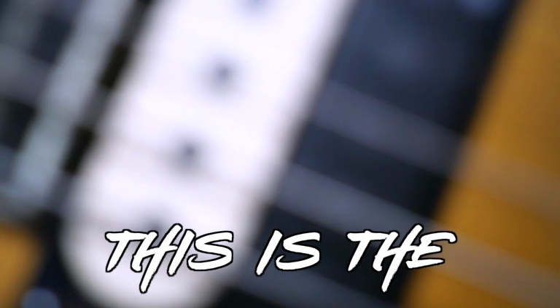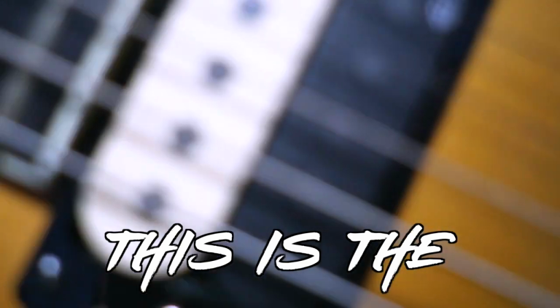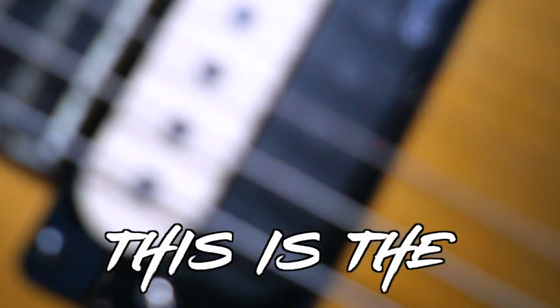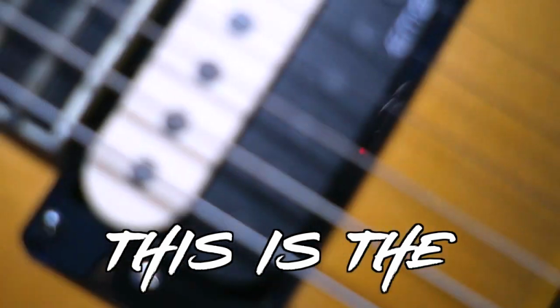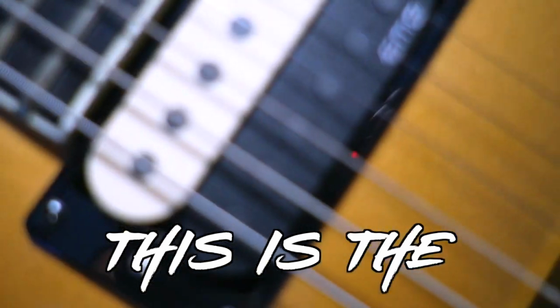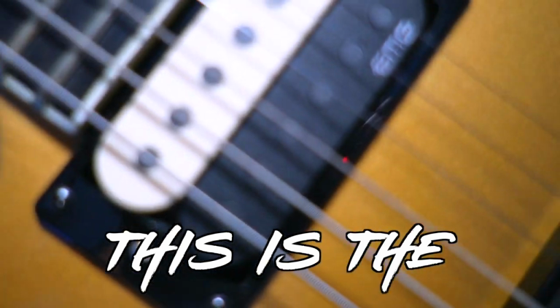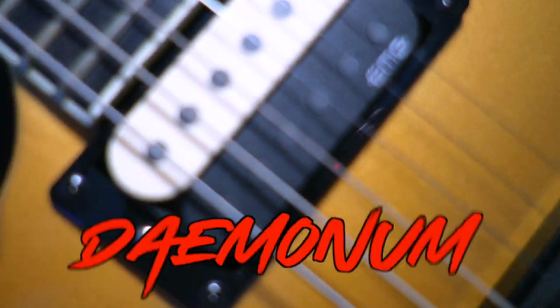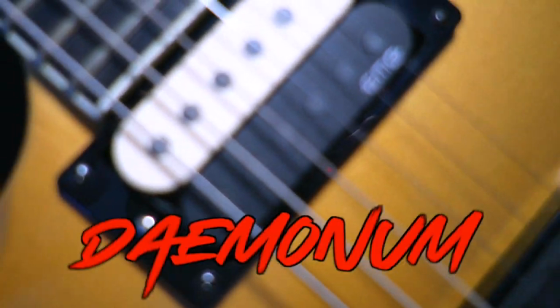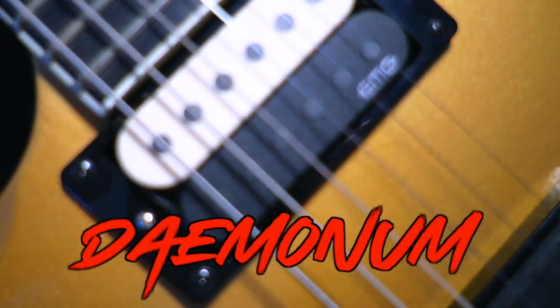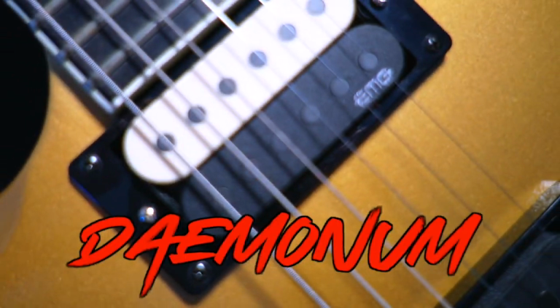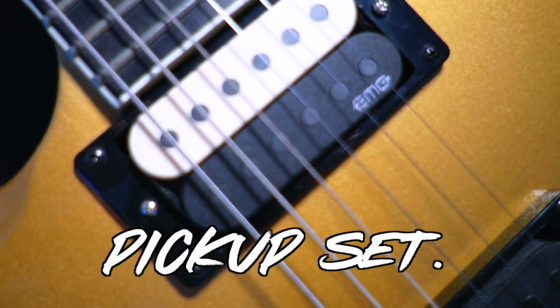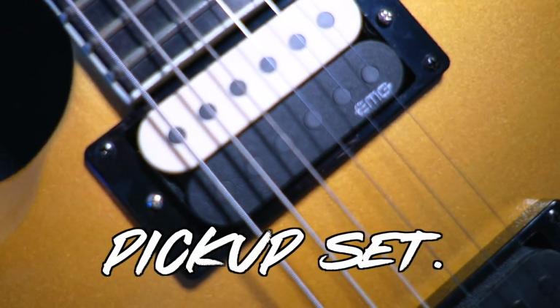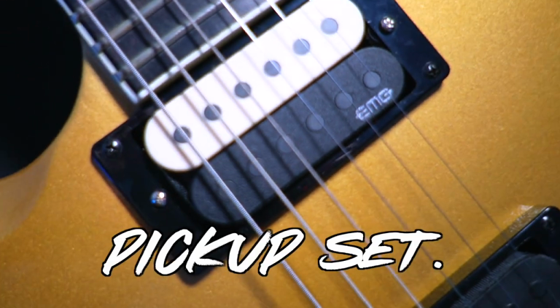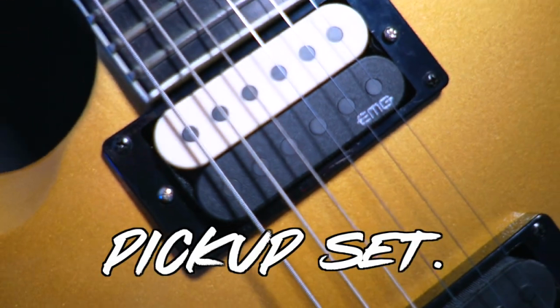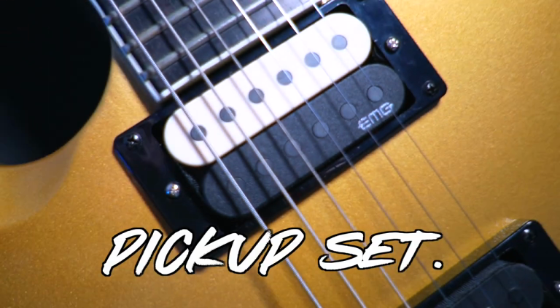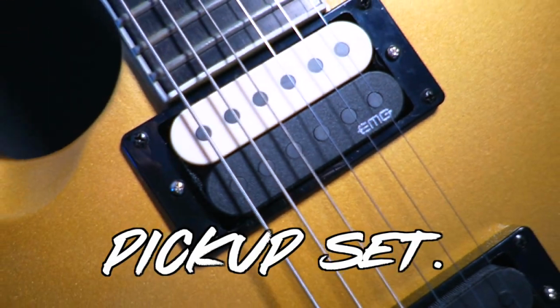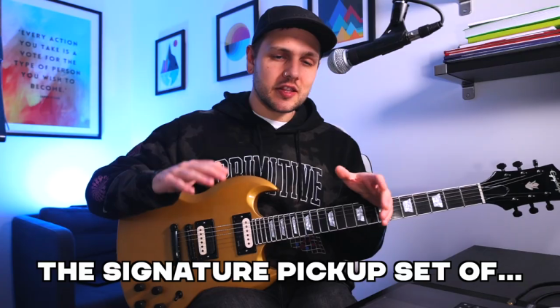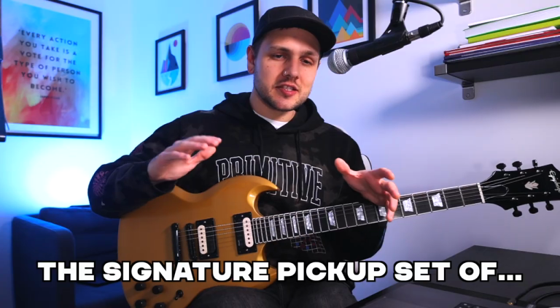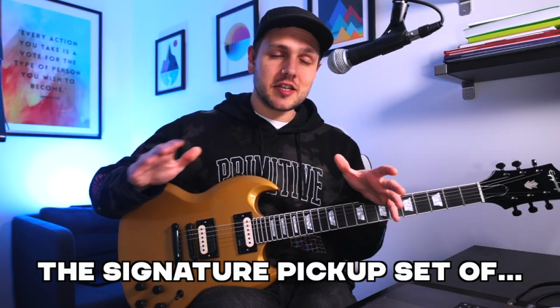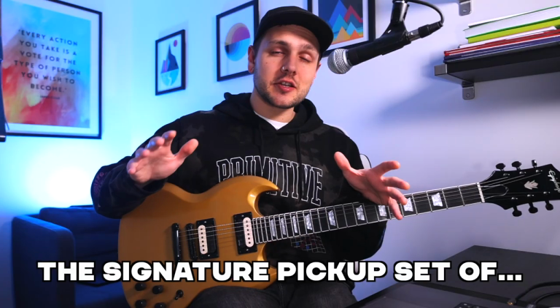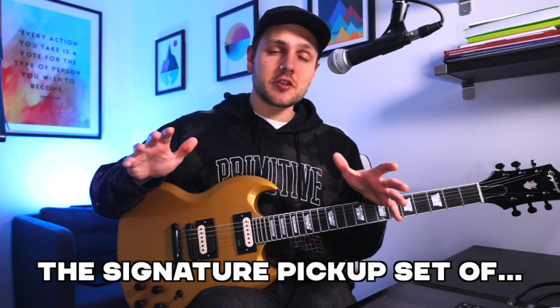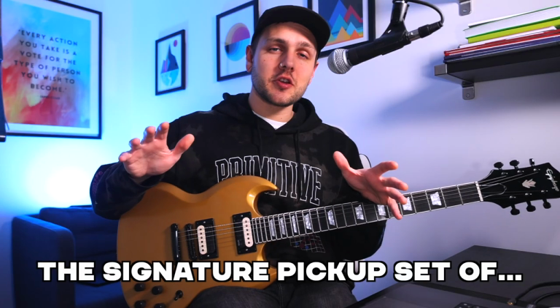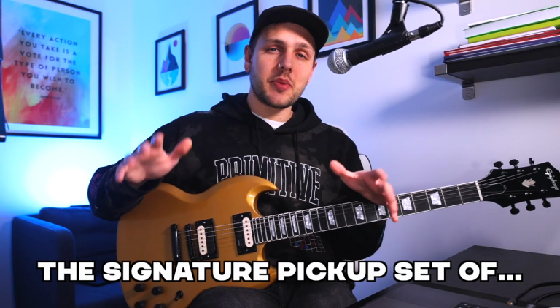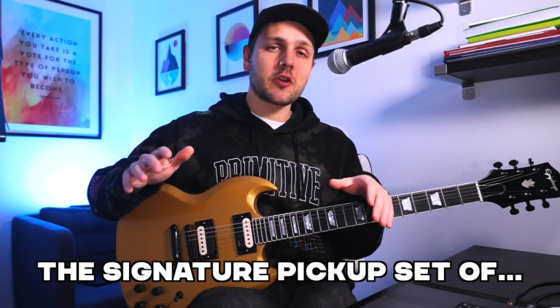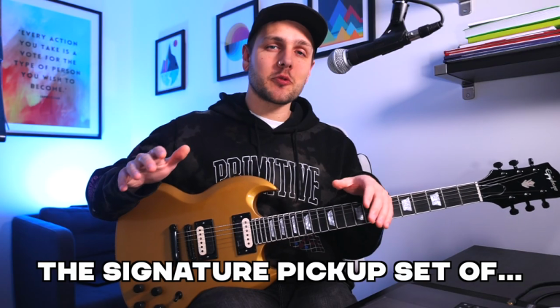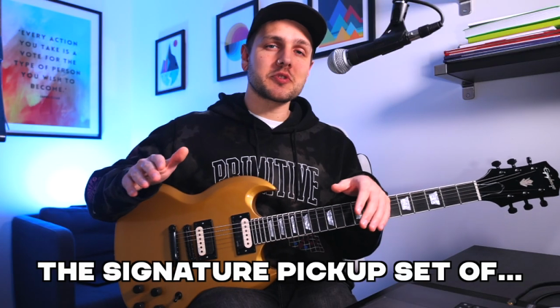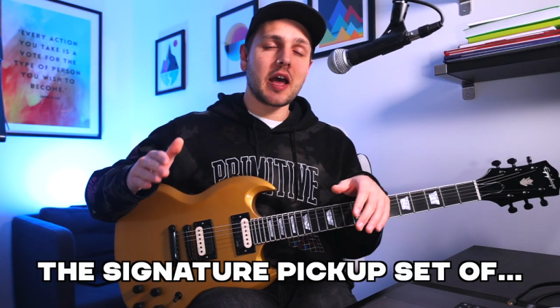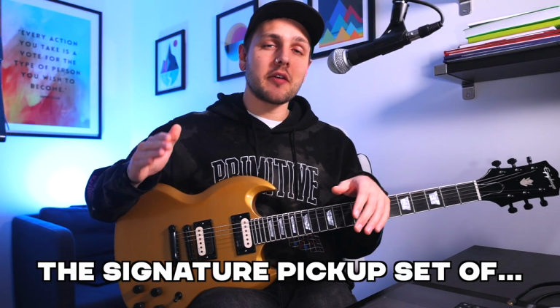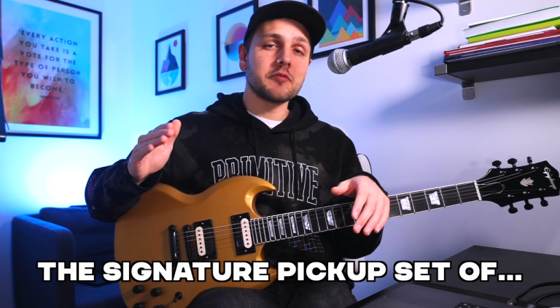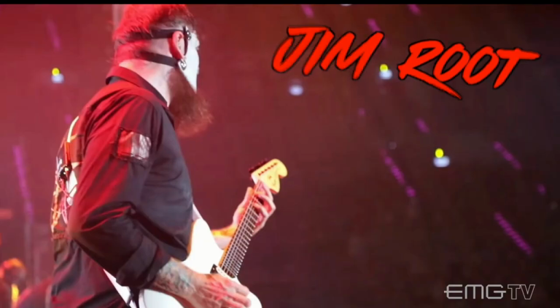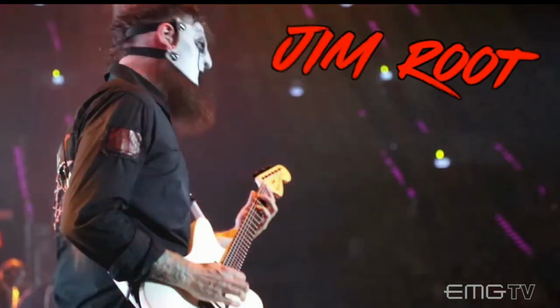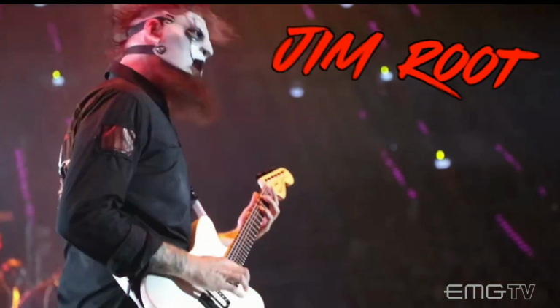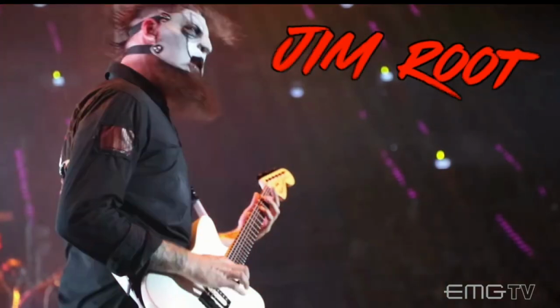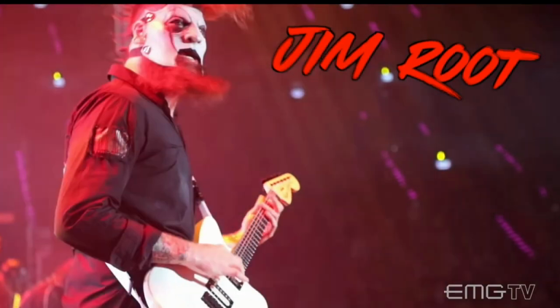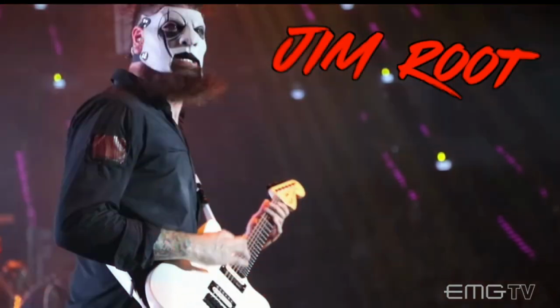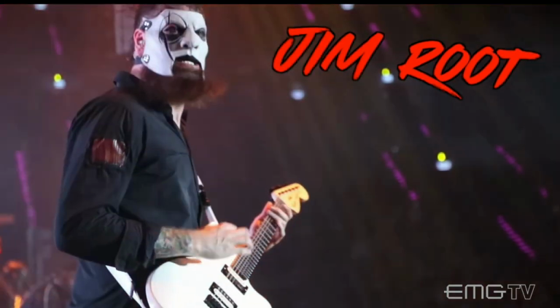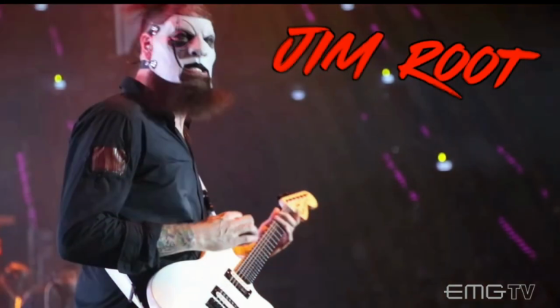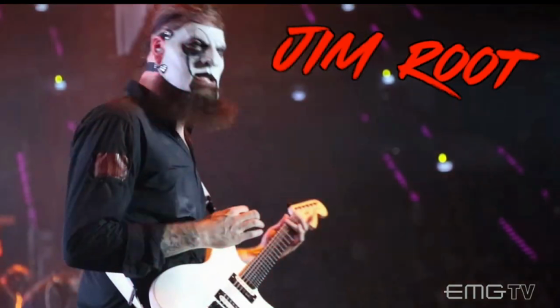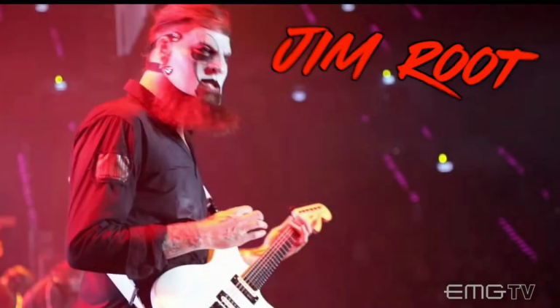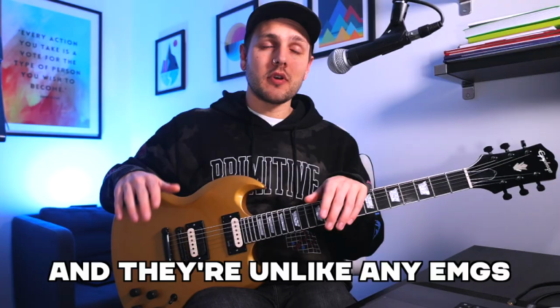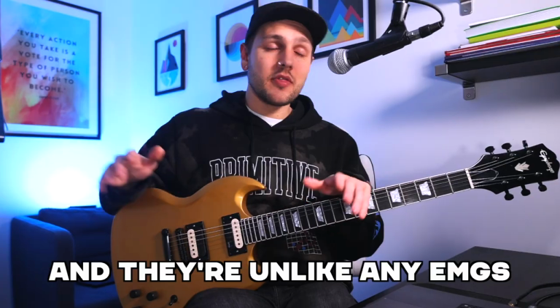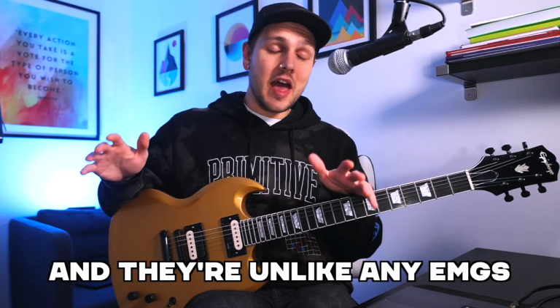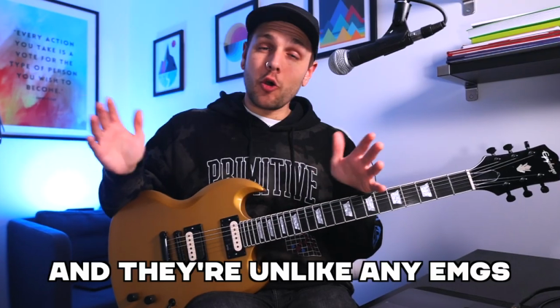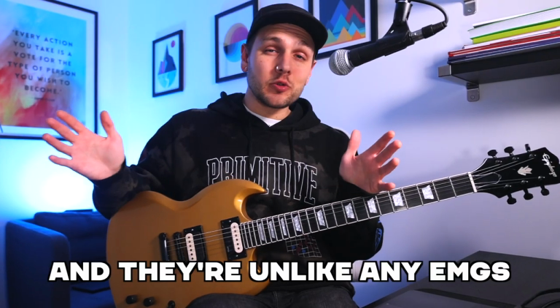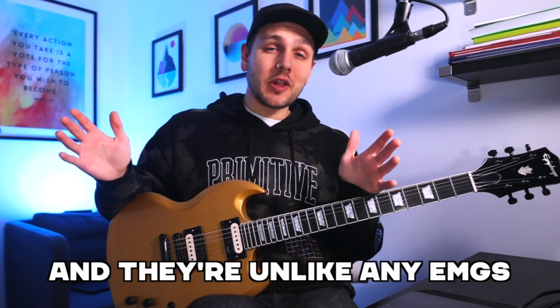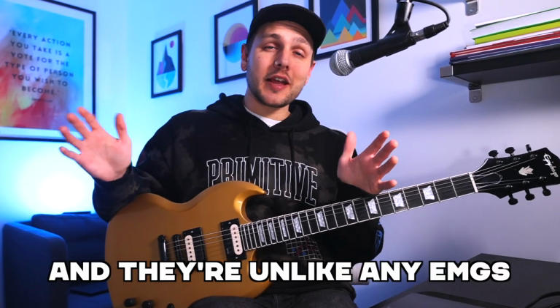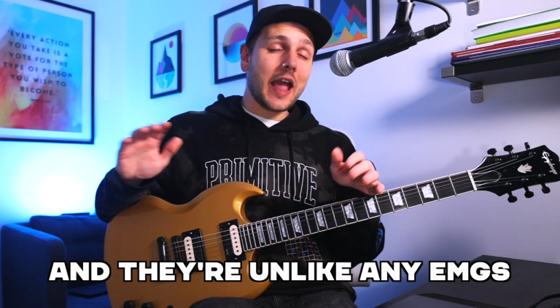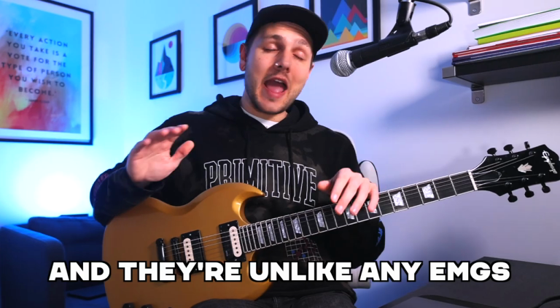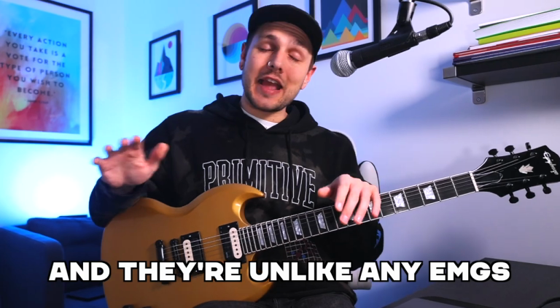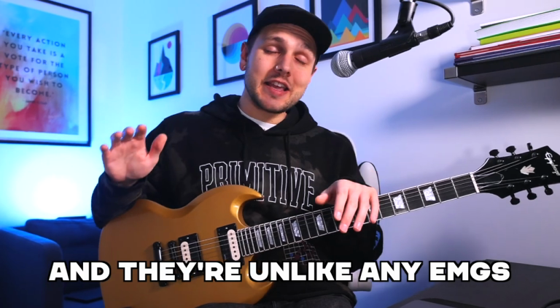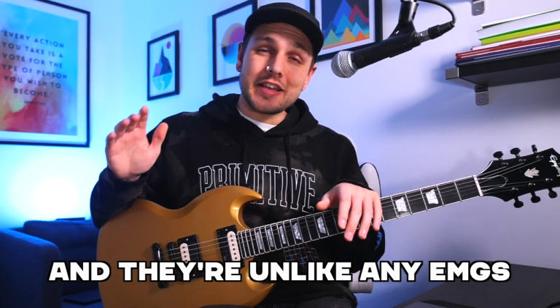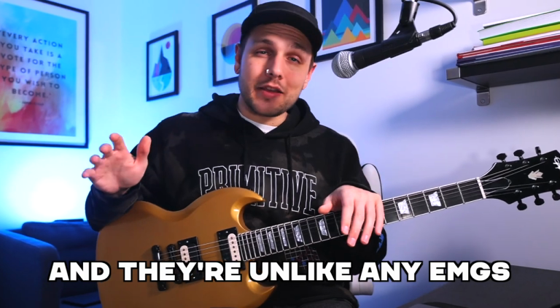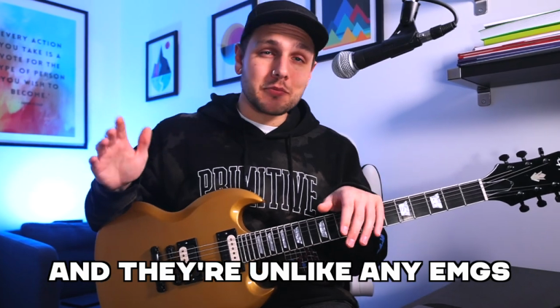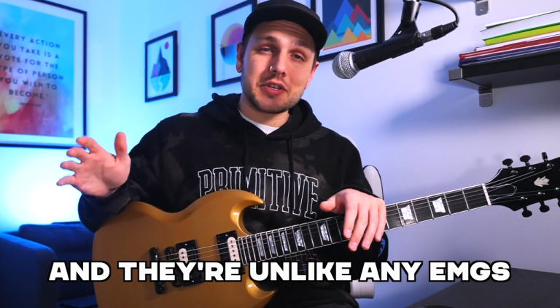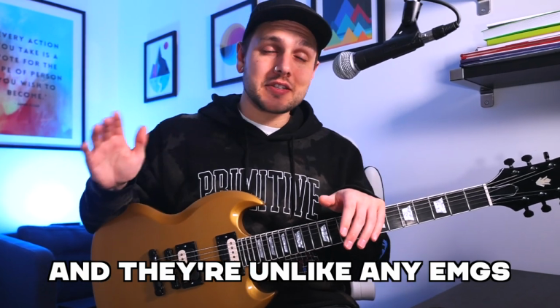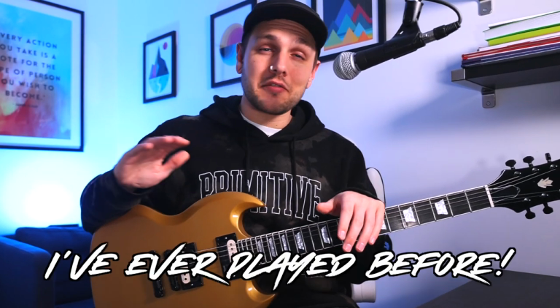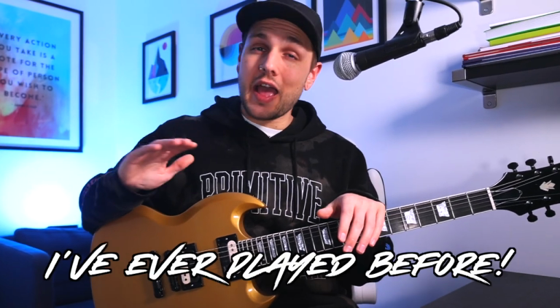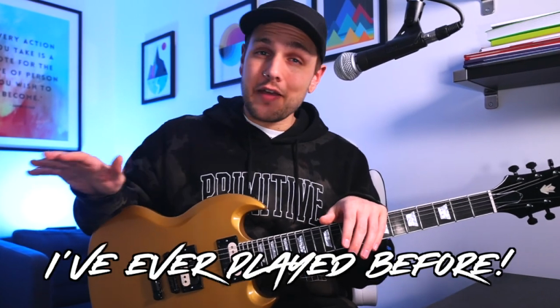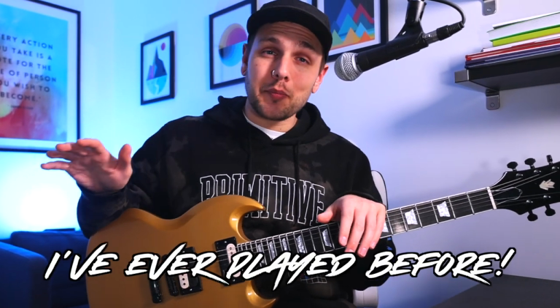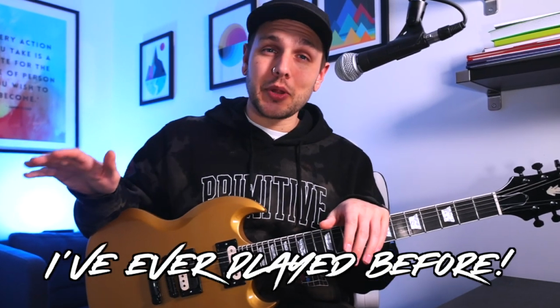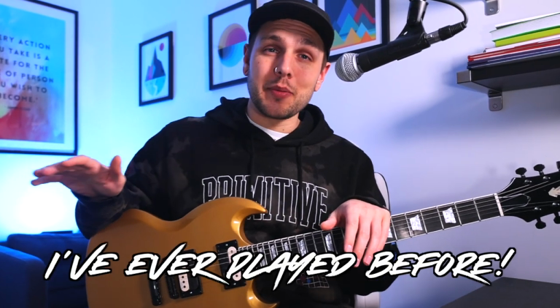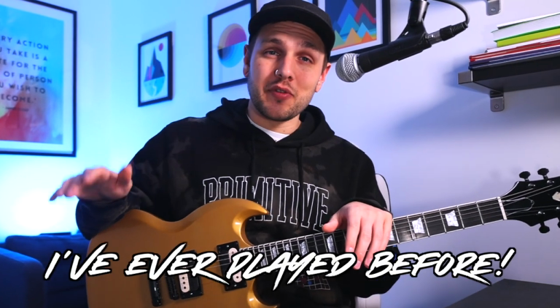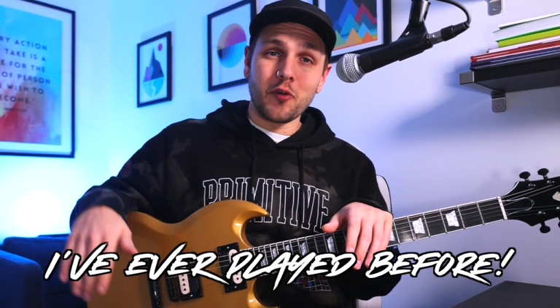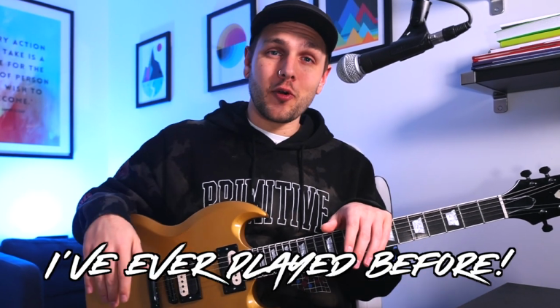This is the Daemon and Pickup Set, the signature pickup set of Jim Root from Slipknot, and they're unlike any EMGs I've ever played before.